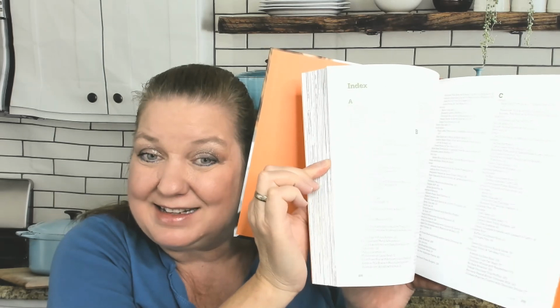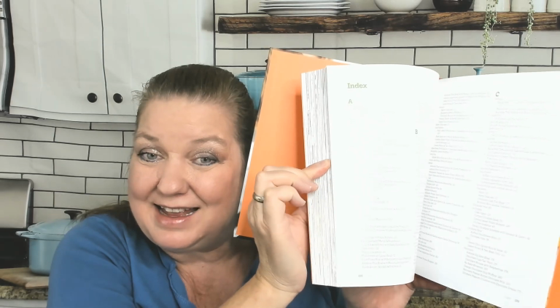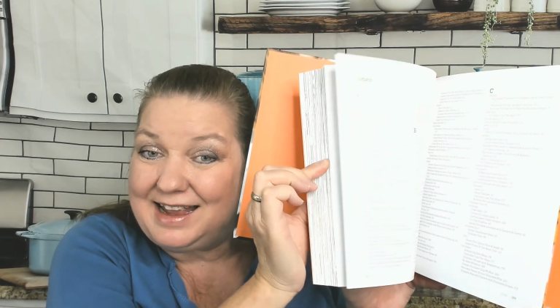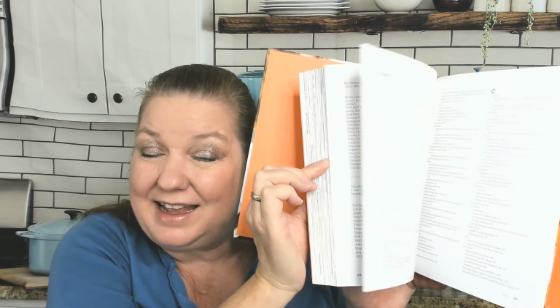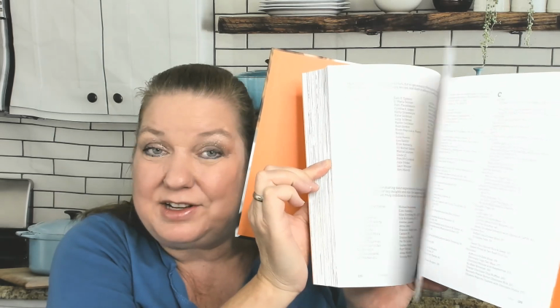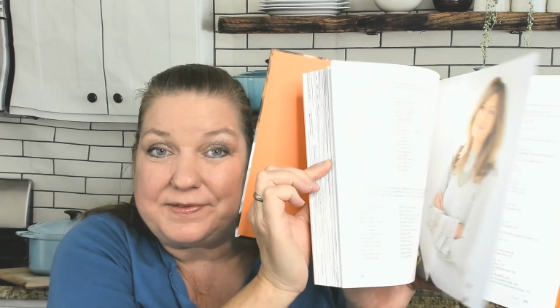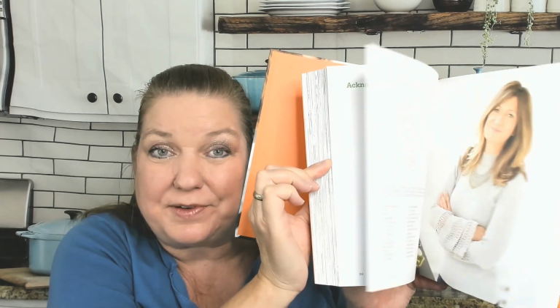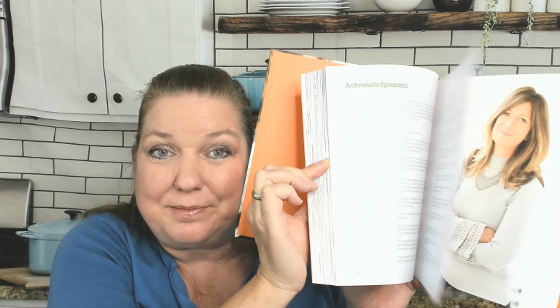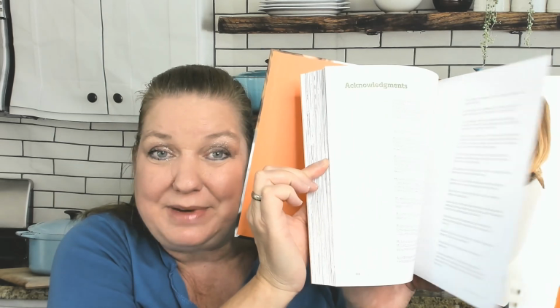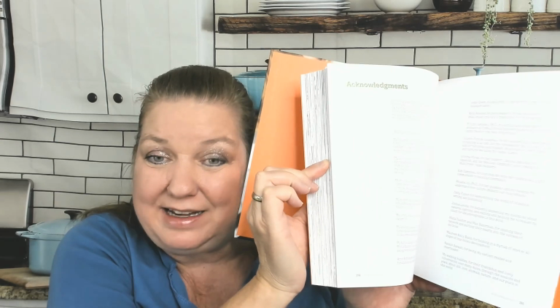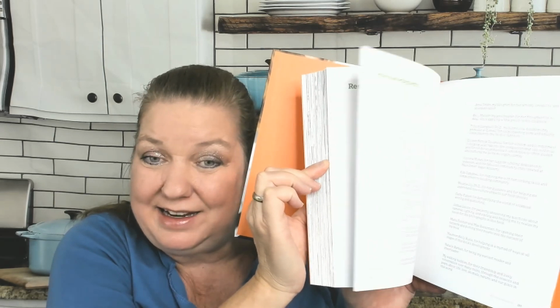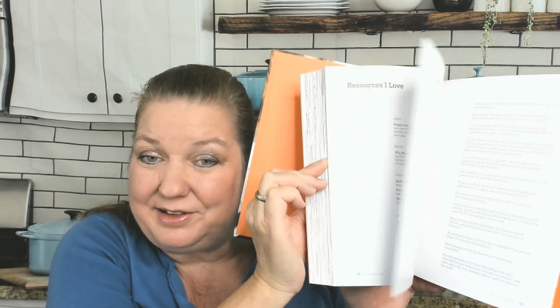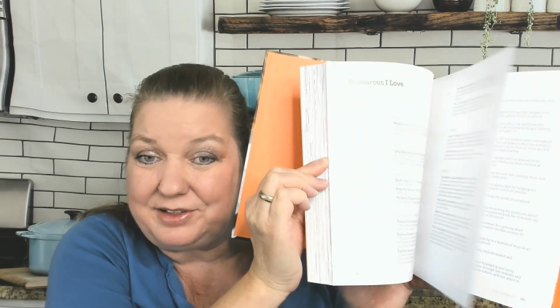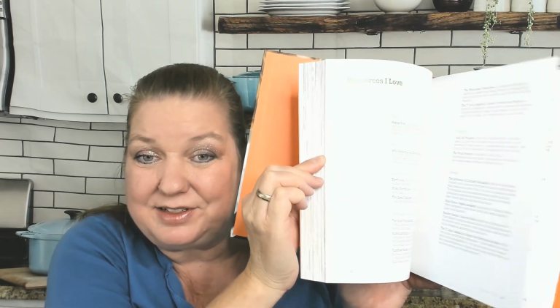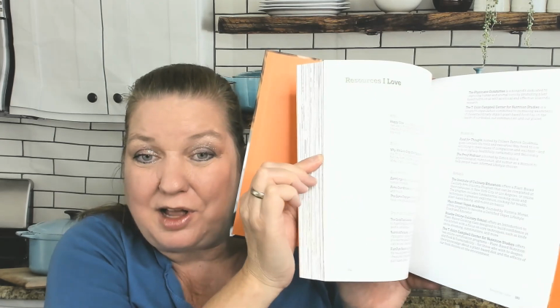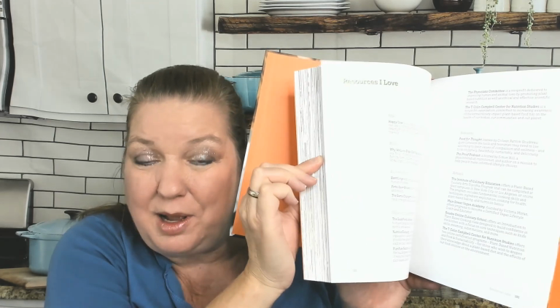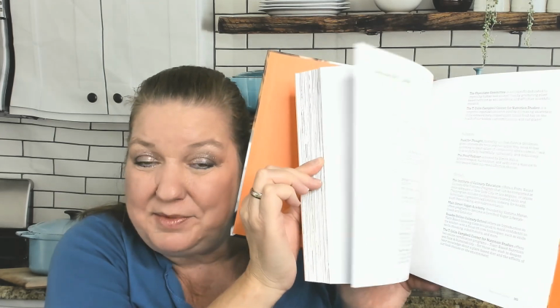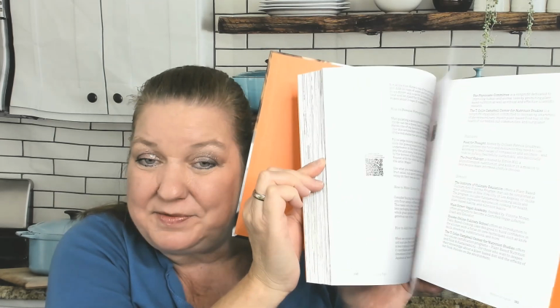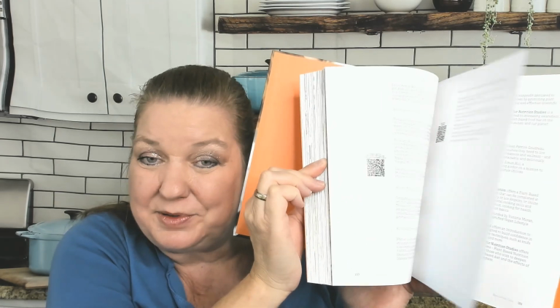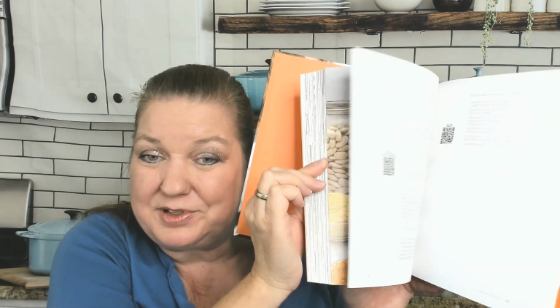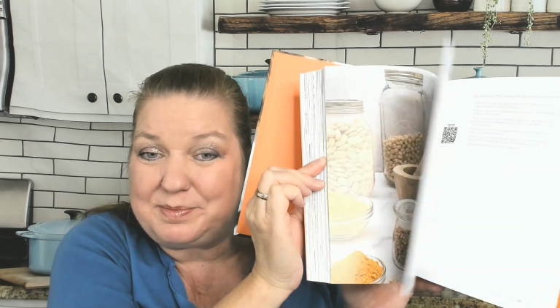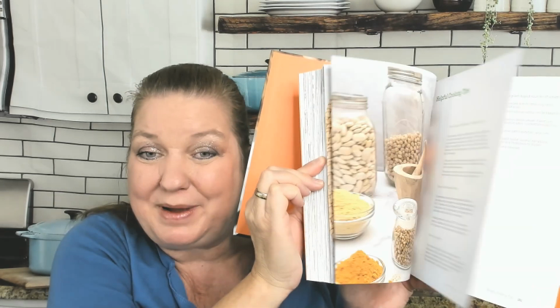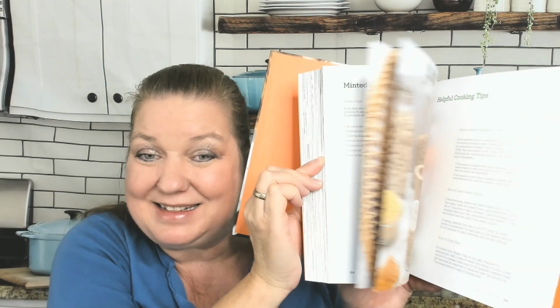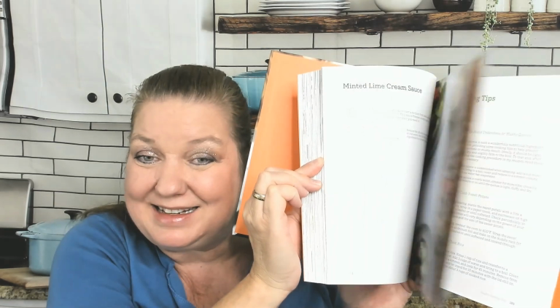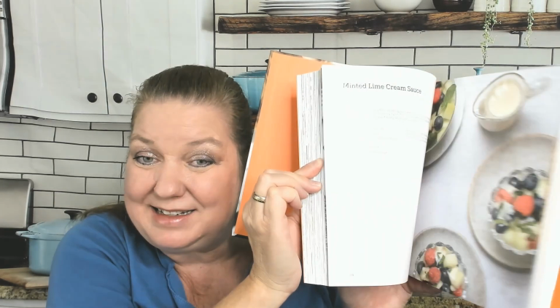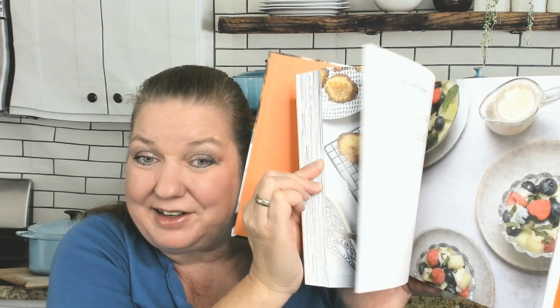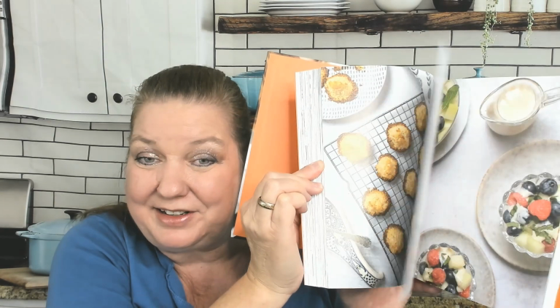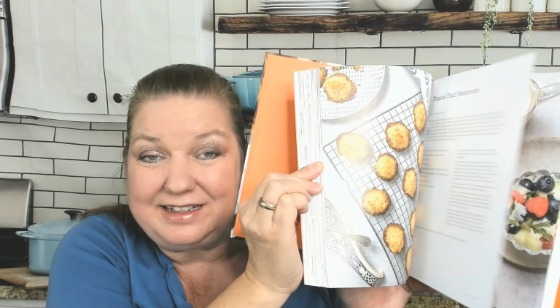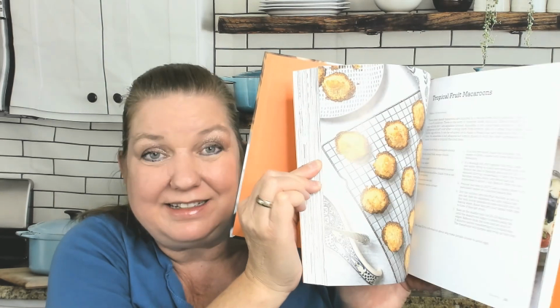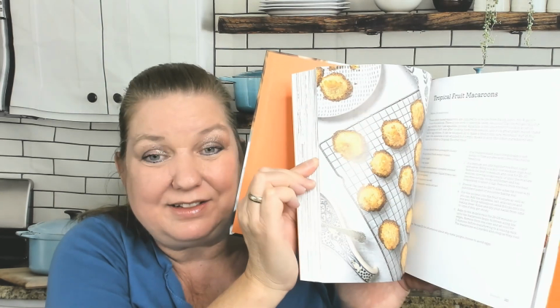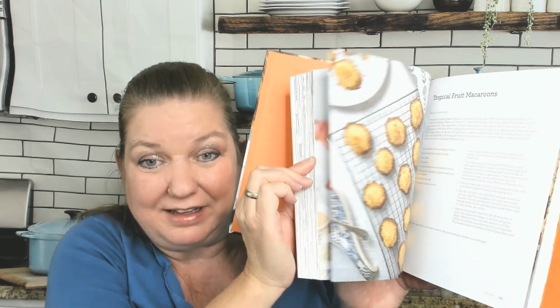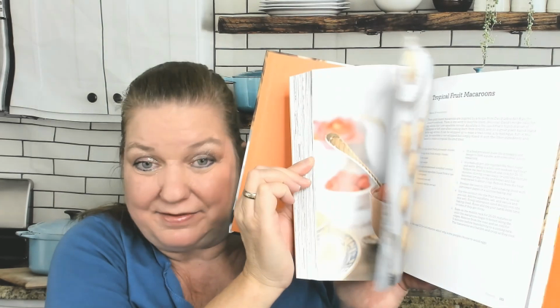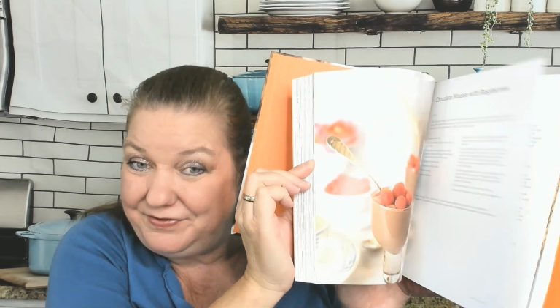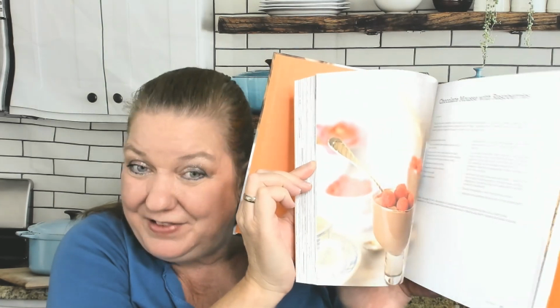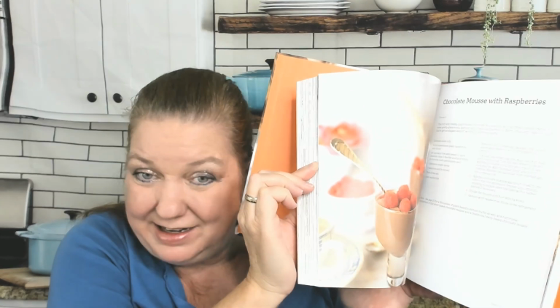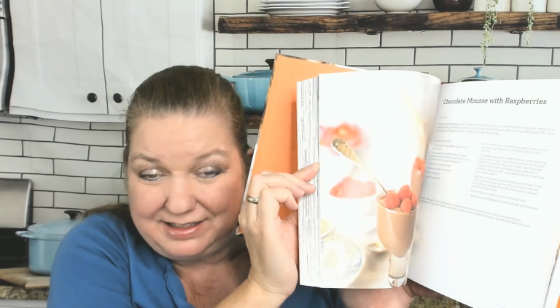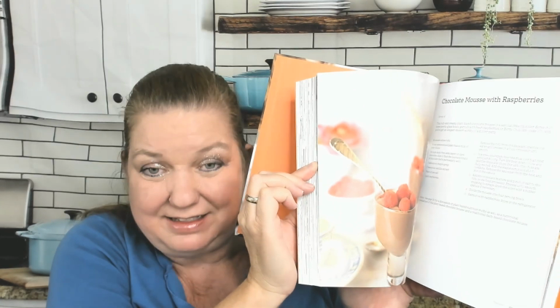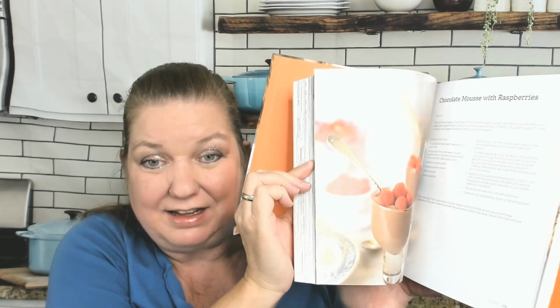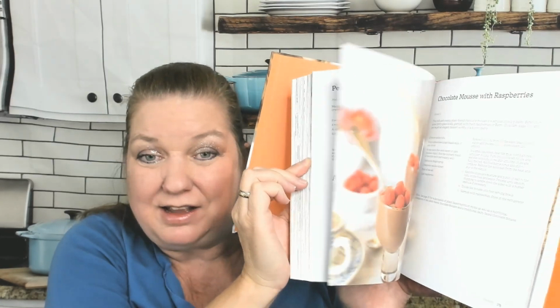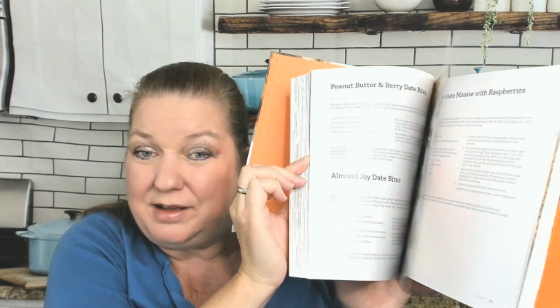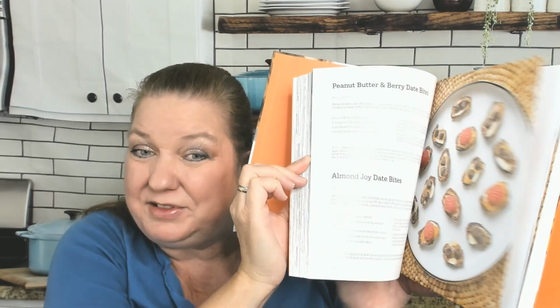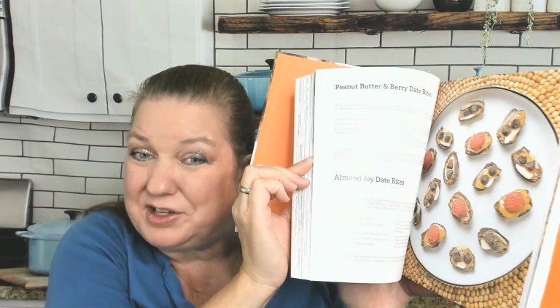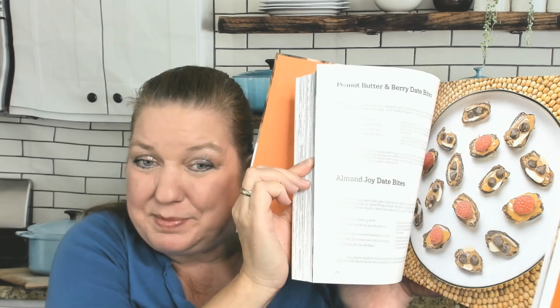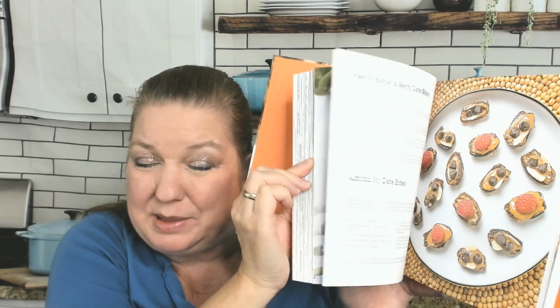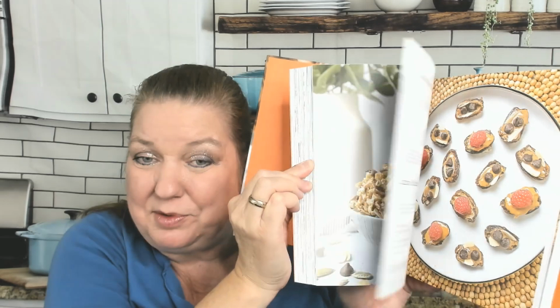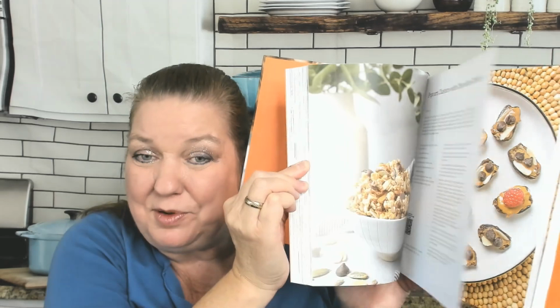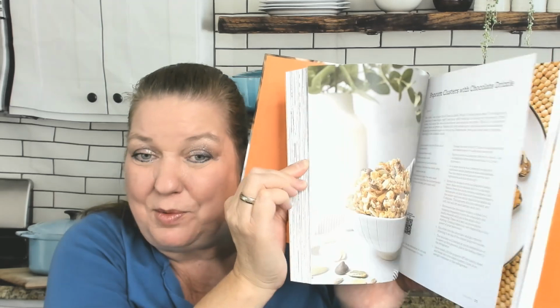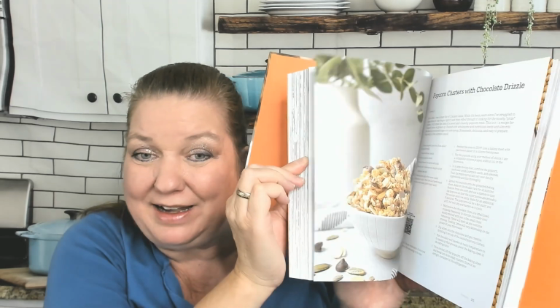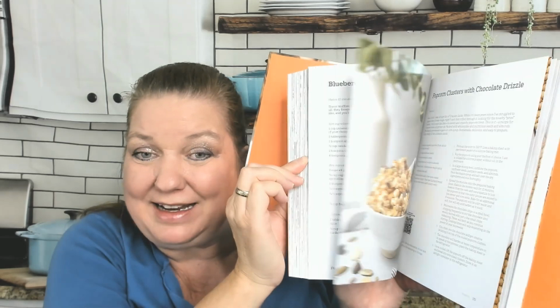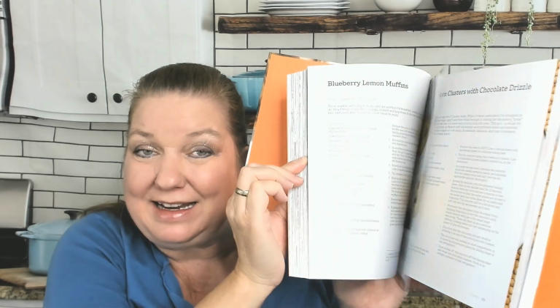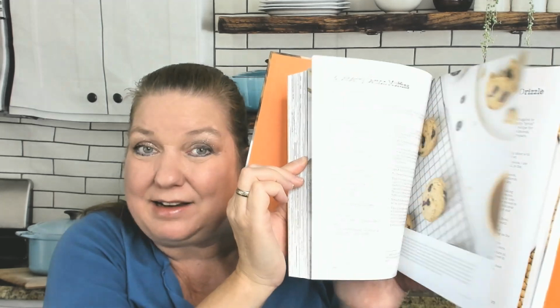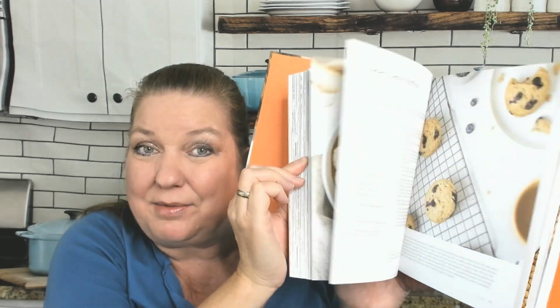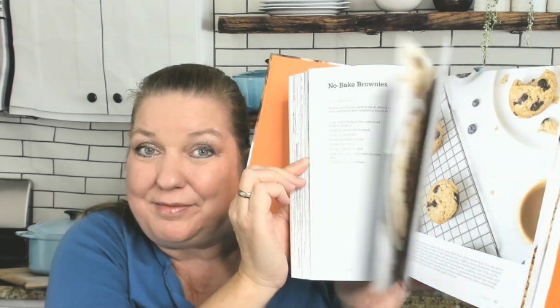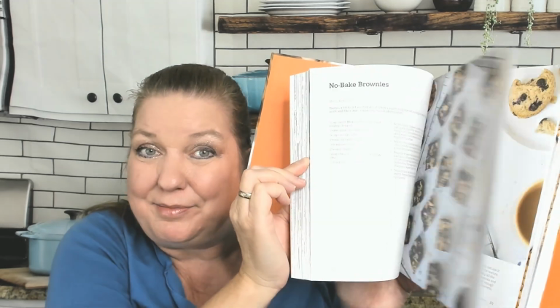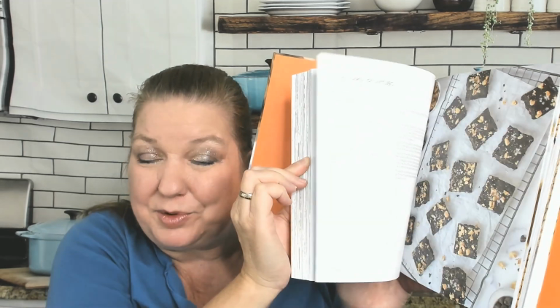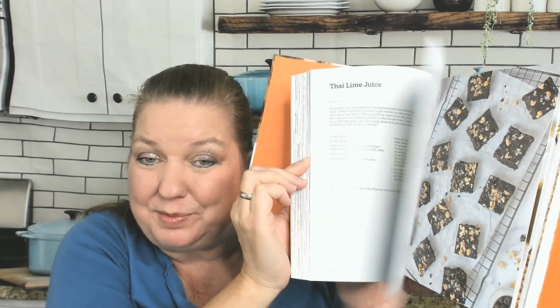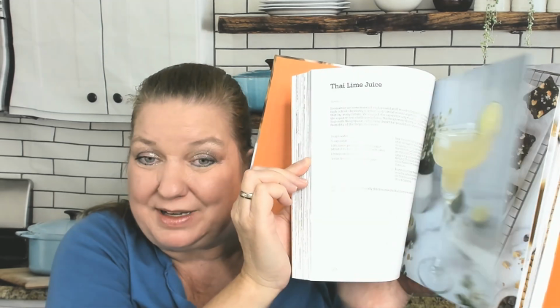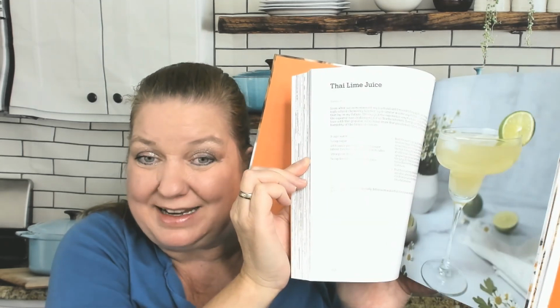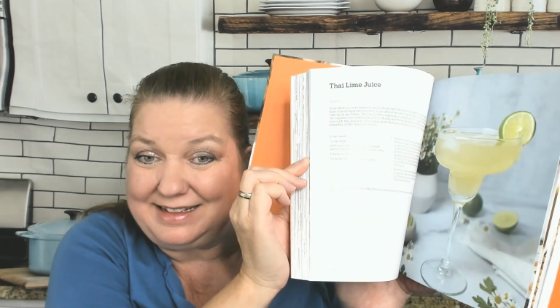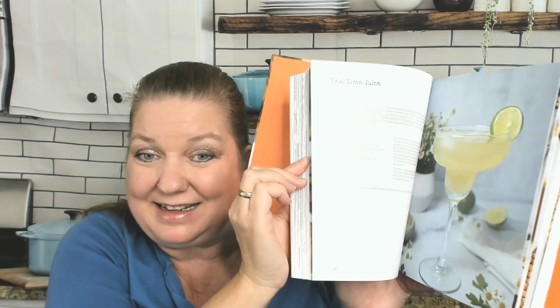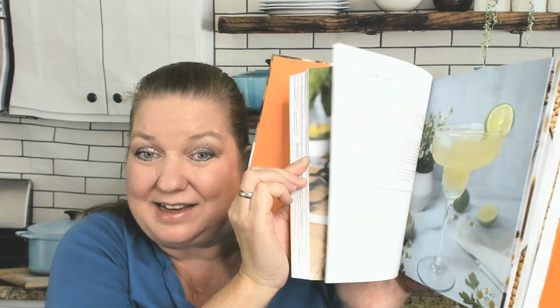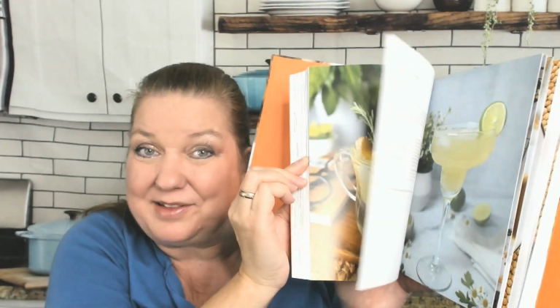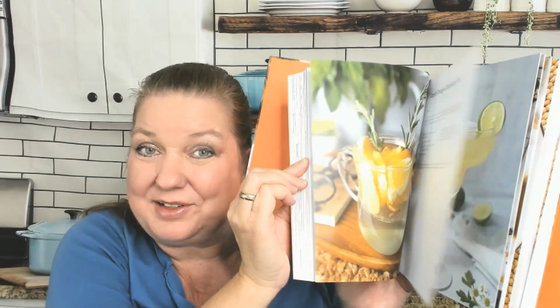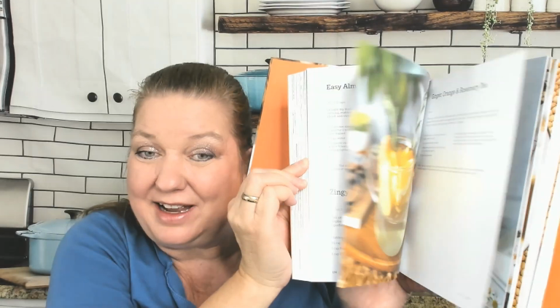It's not just for vegans or vegetarians. It is for meat eaters, omnivores, pescatarians, vegans — just people that want to eat more plants in their diet.